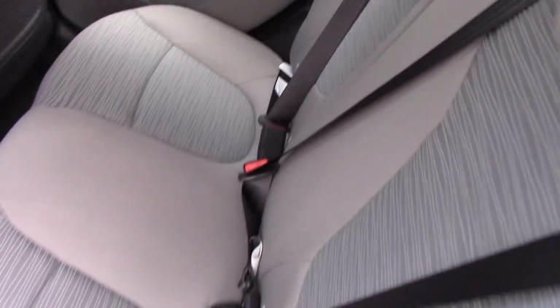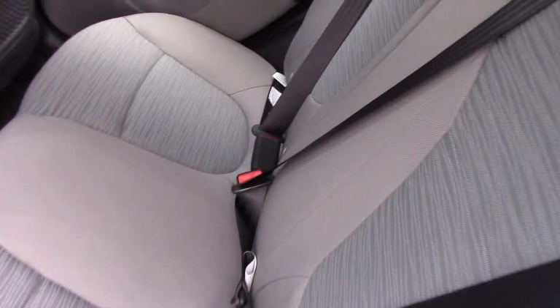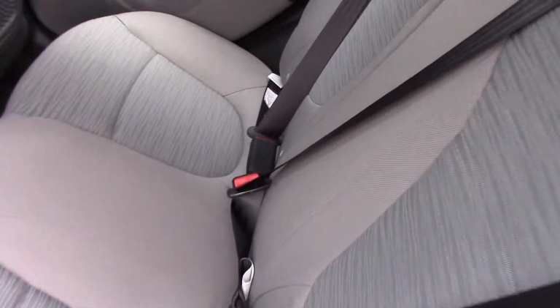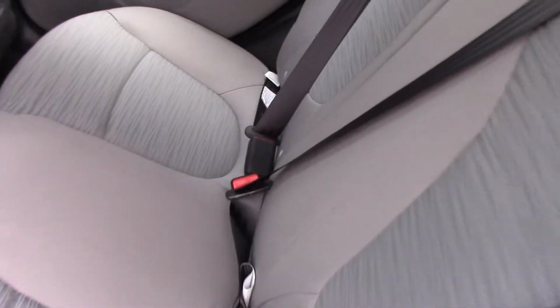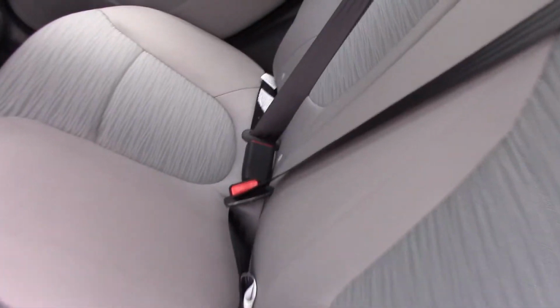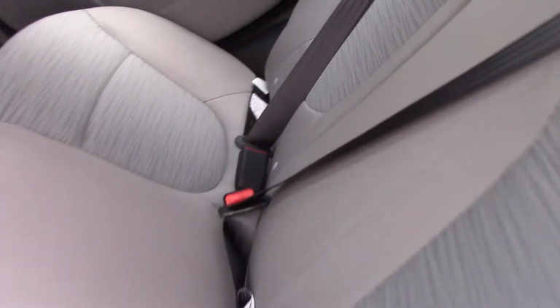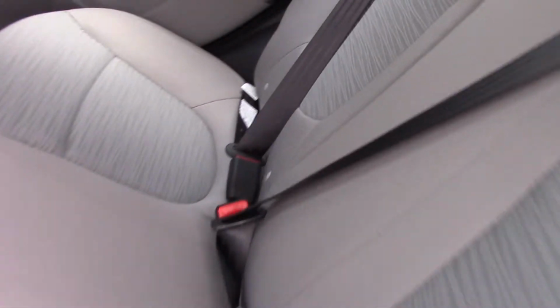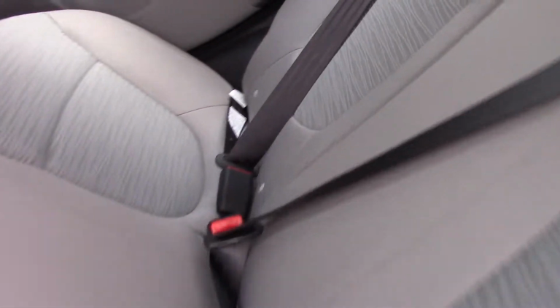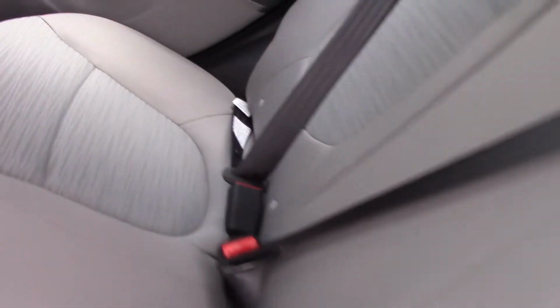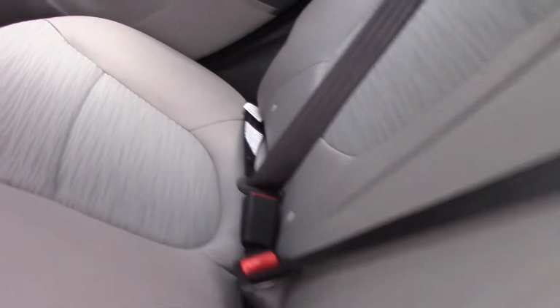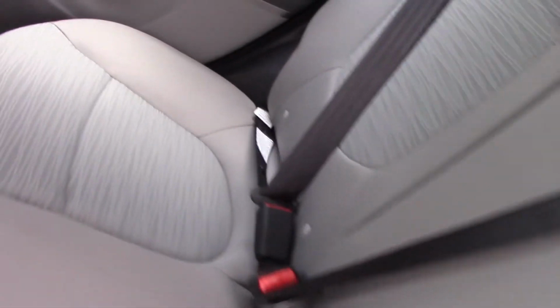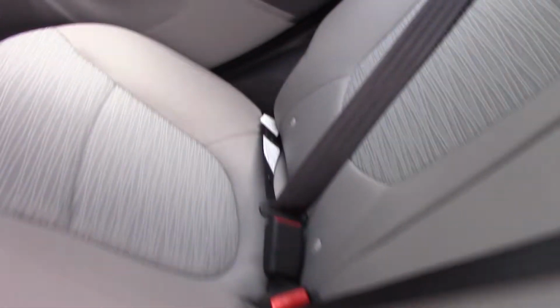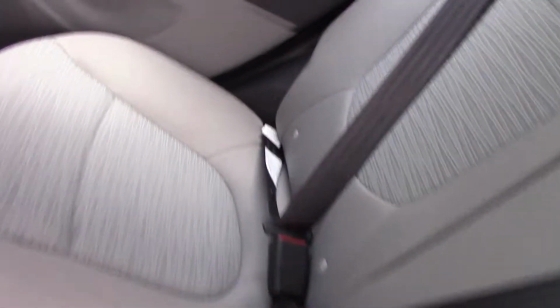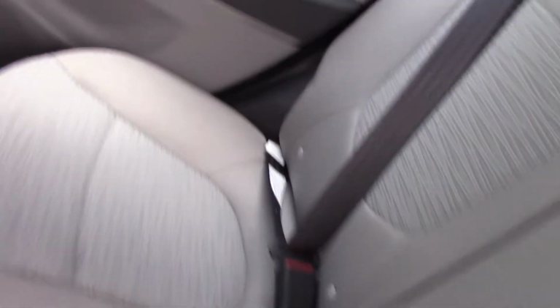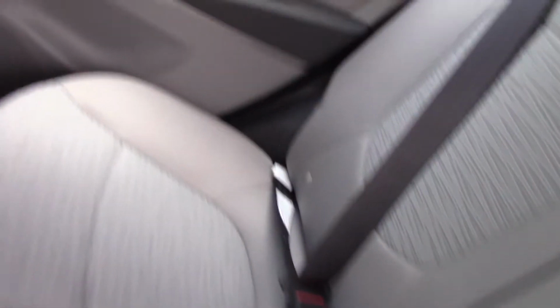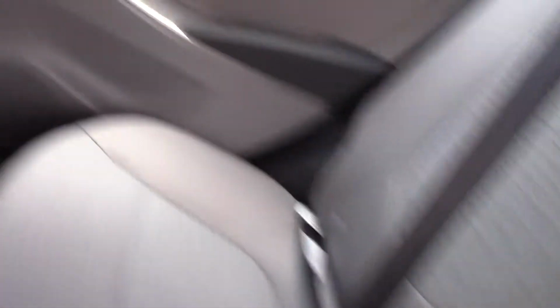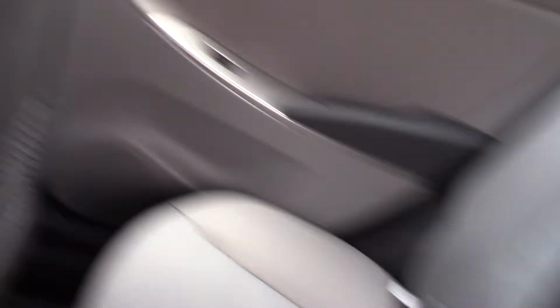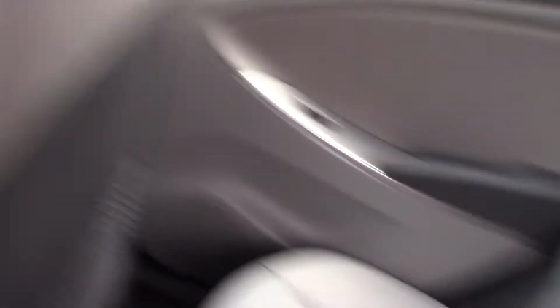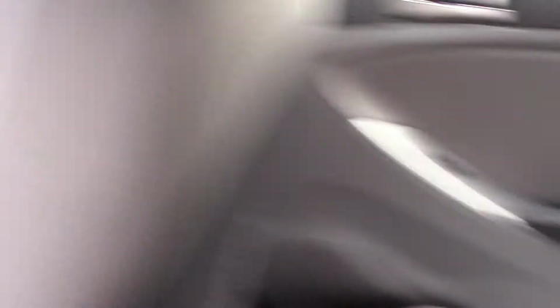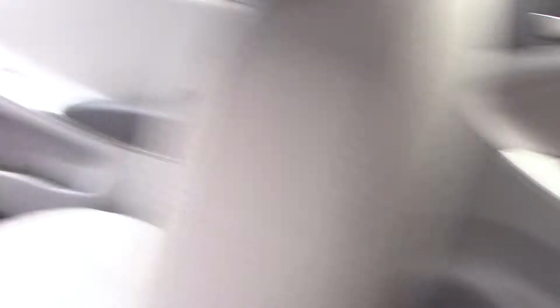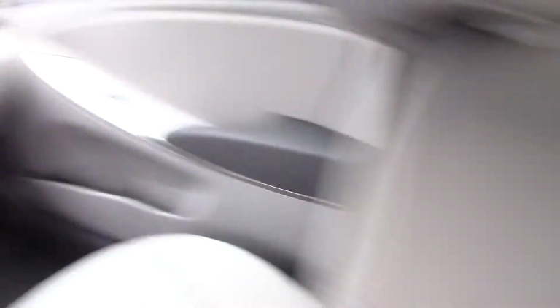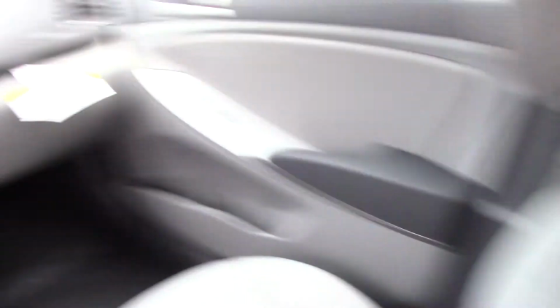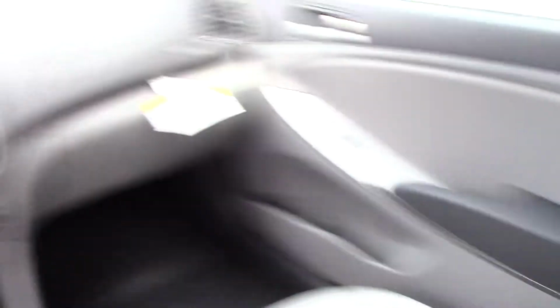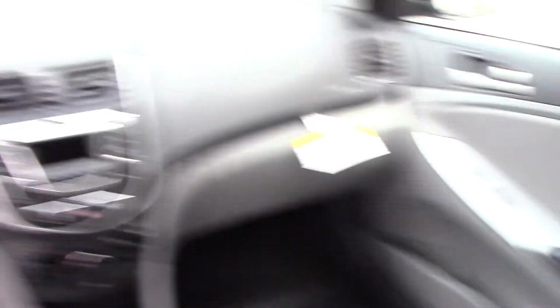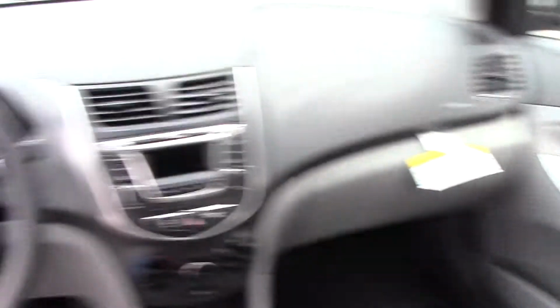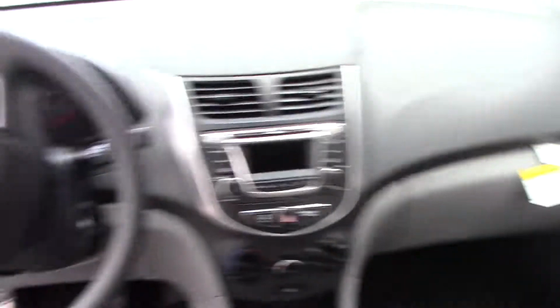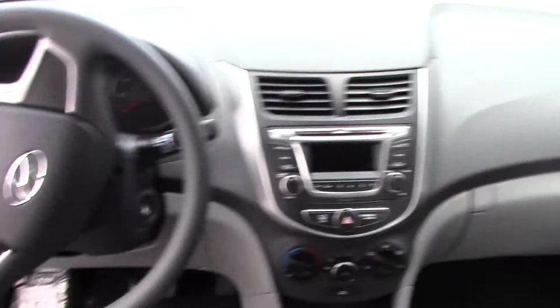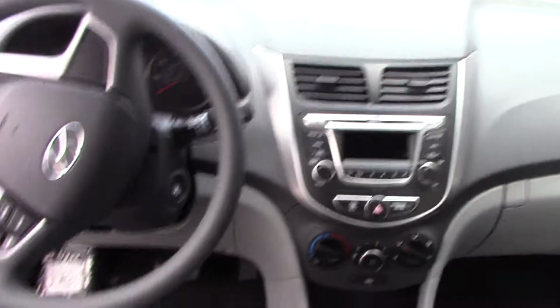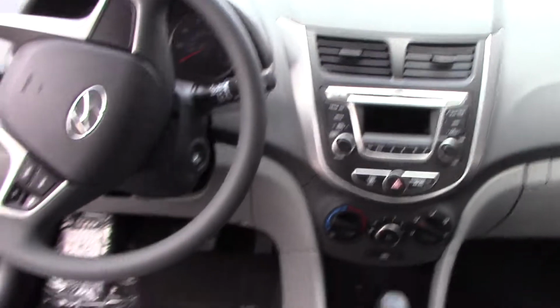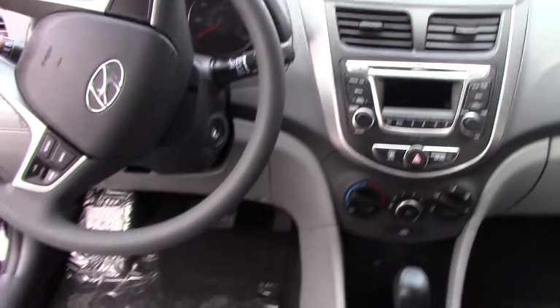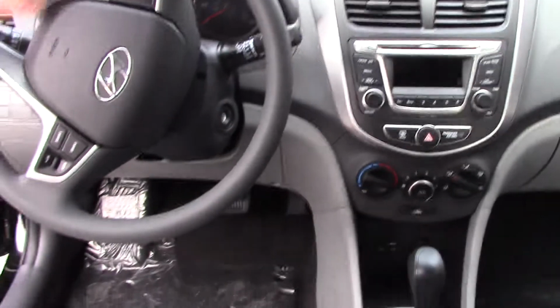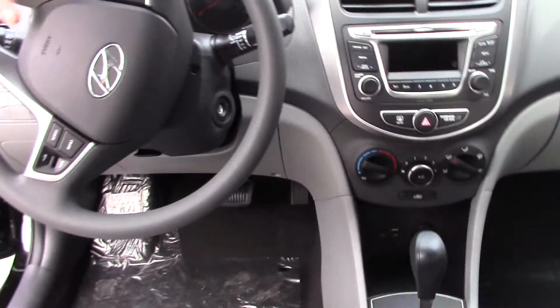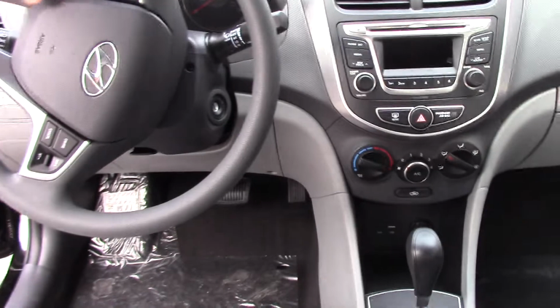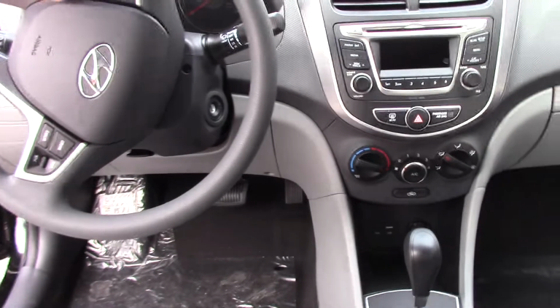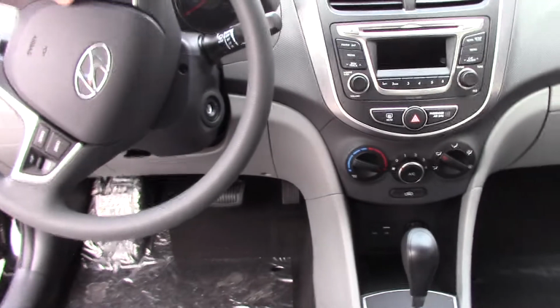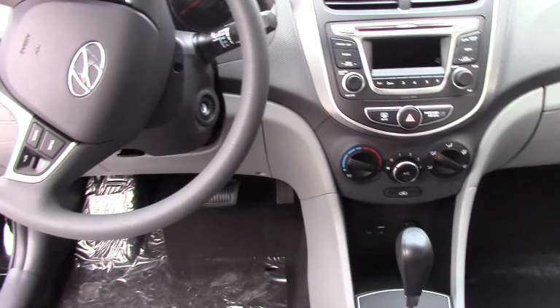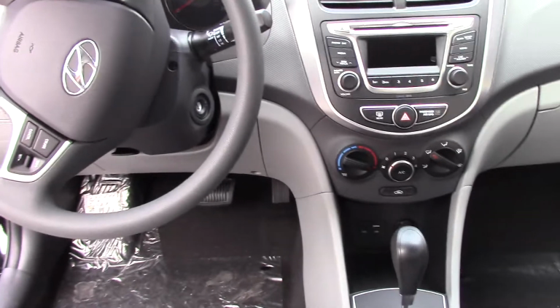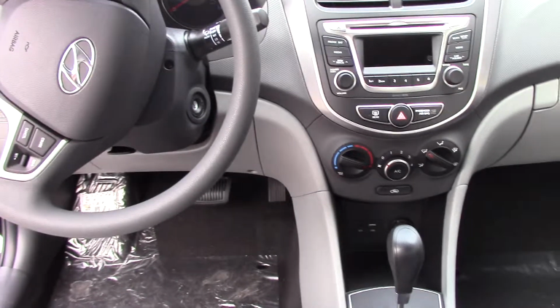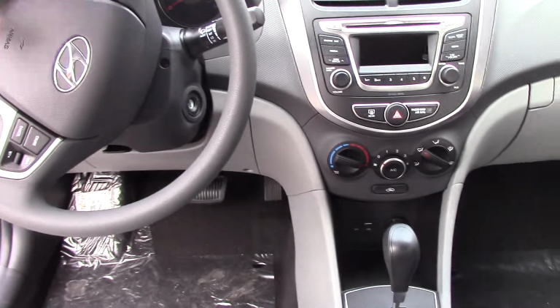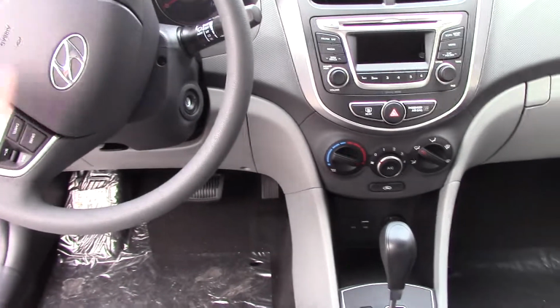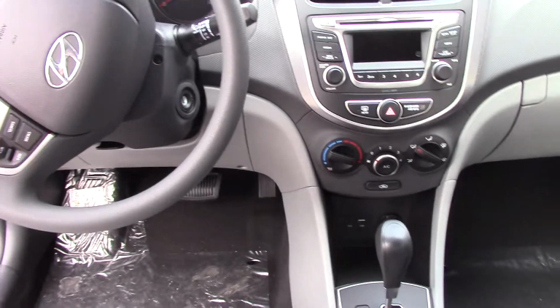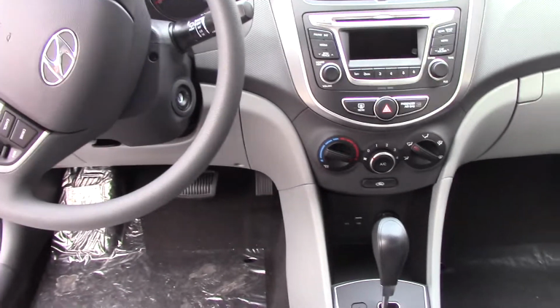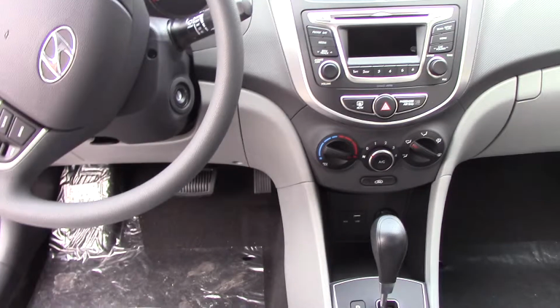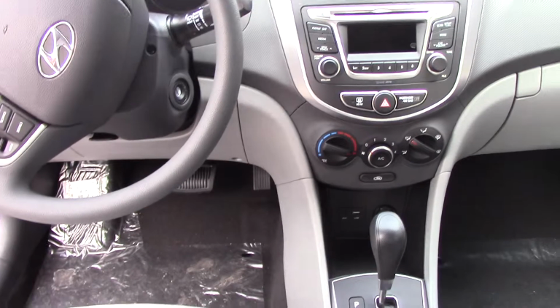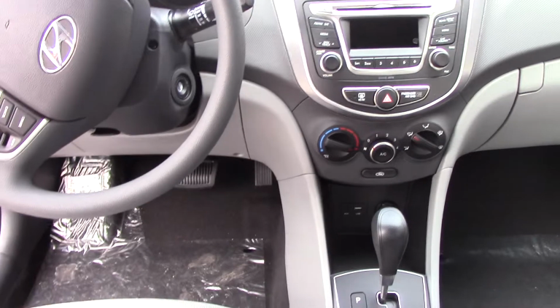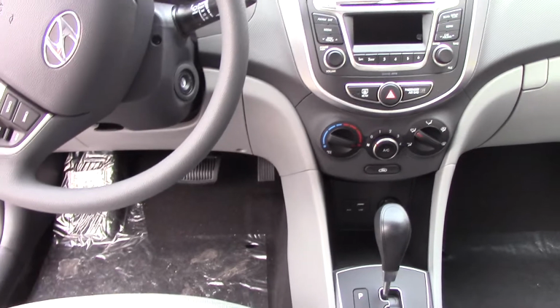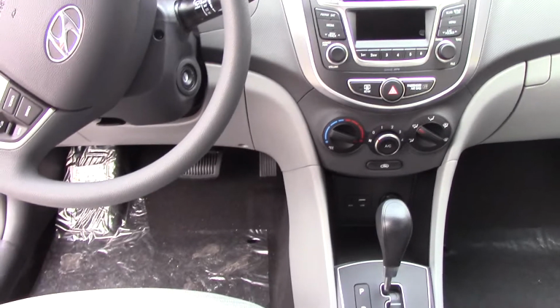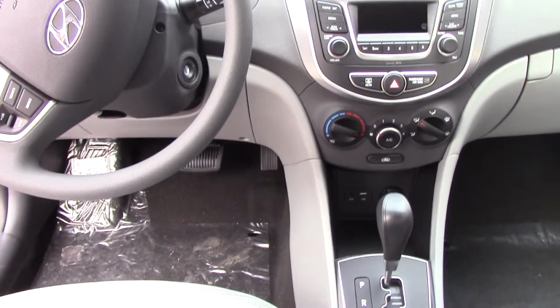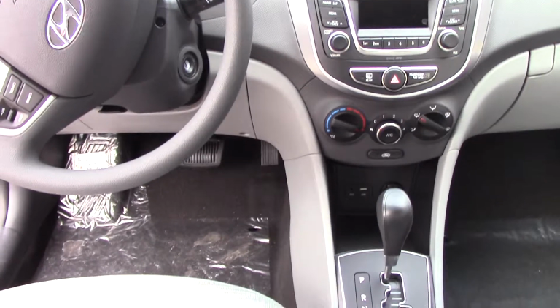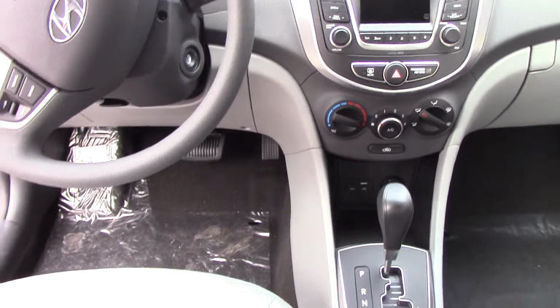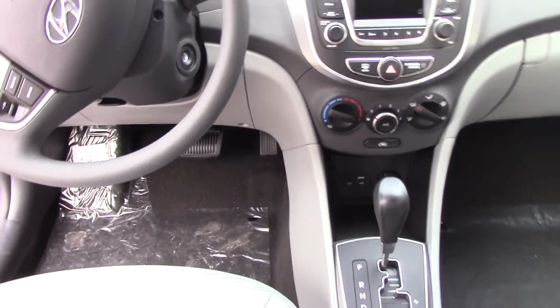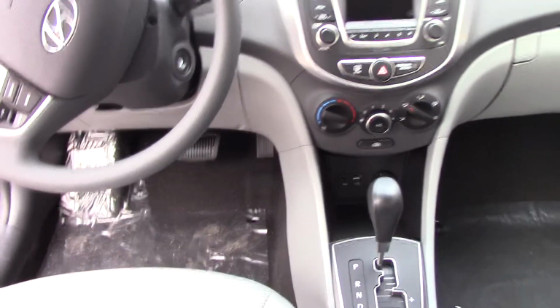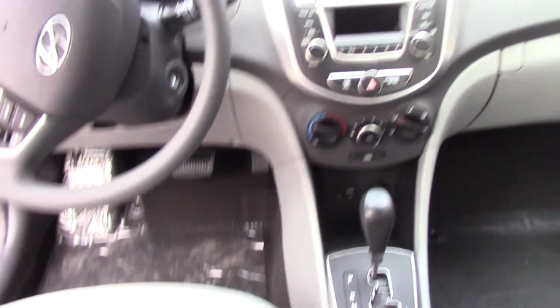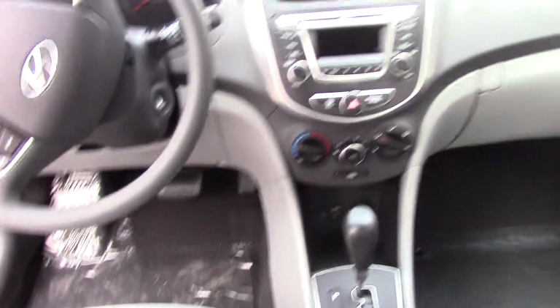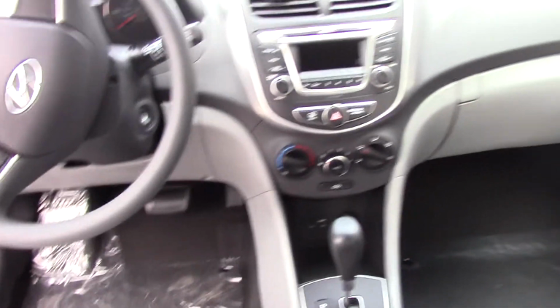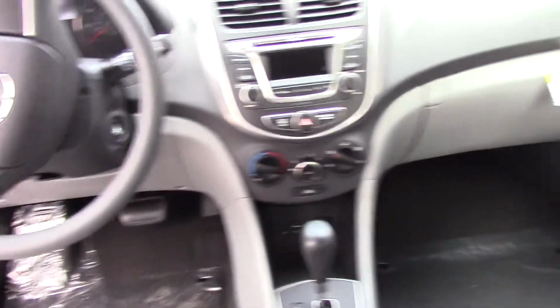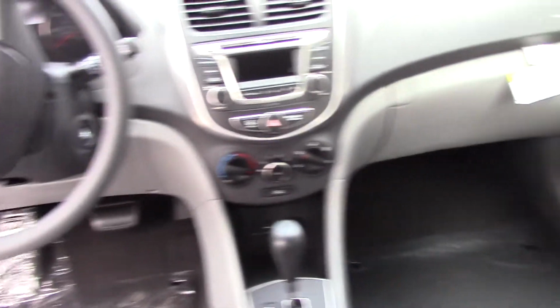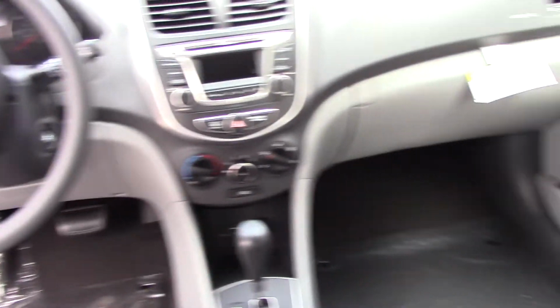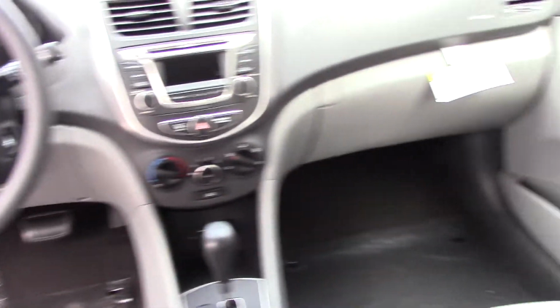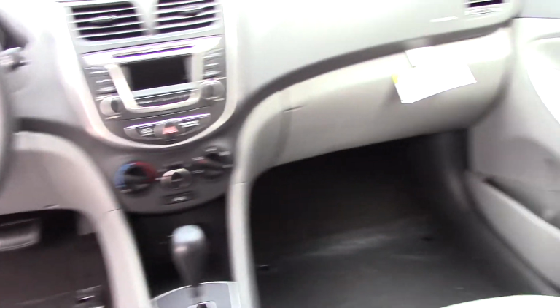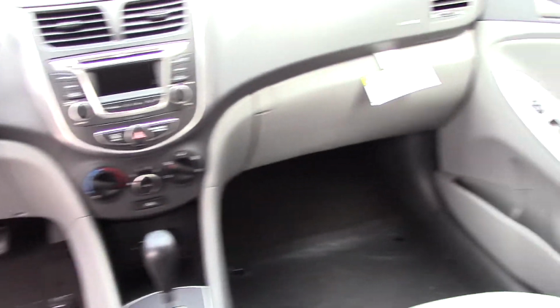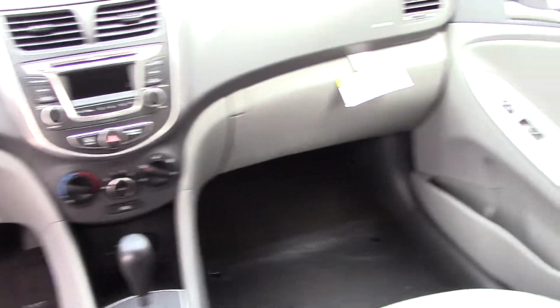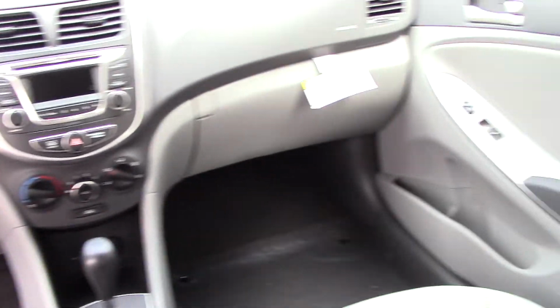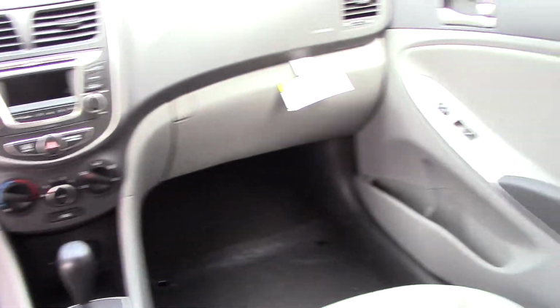Seat belt the kids in right there. Up in the front, you've got plenty of room as well — good headroom, good legroom.